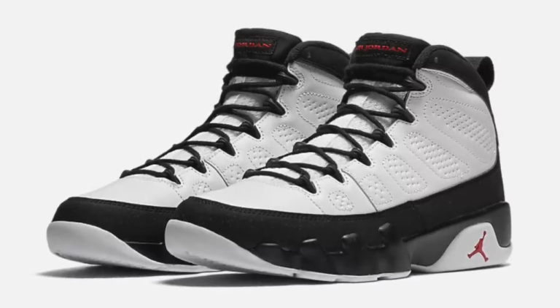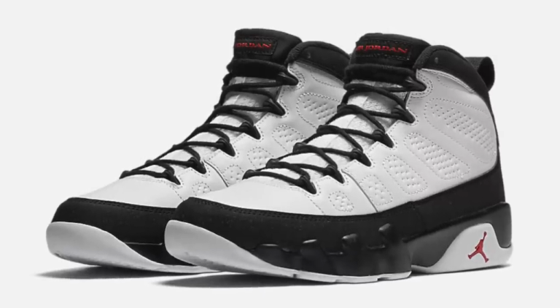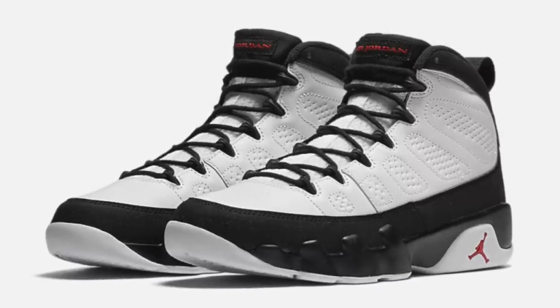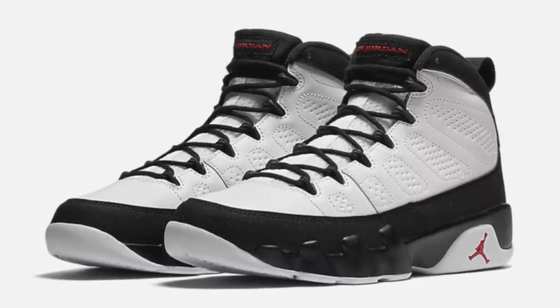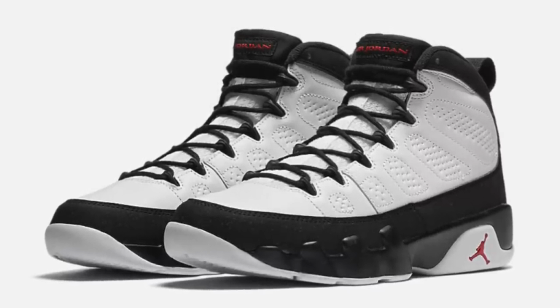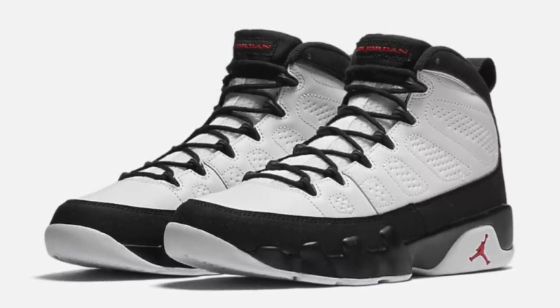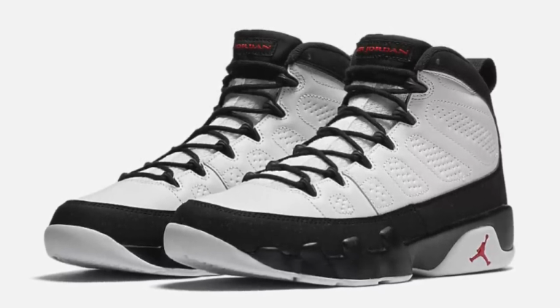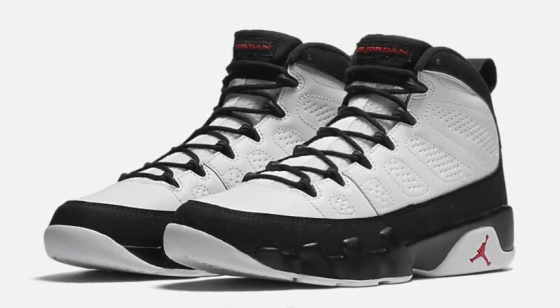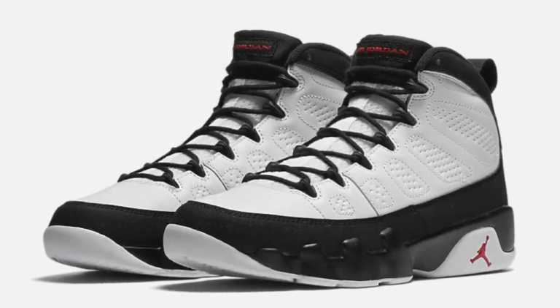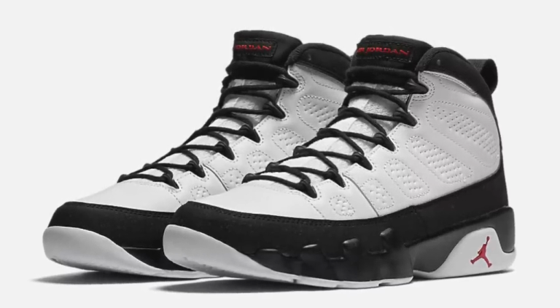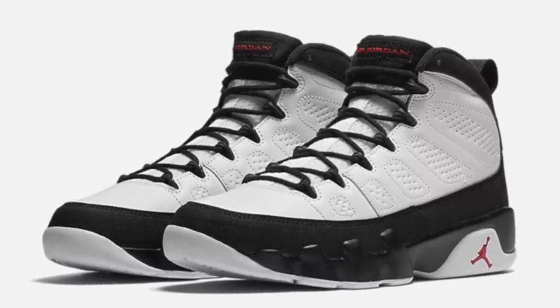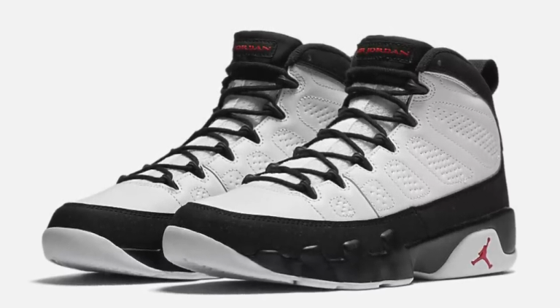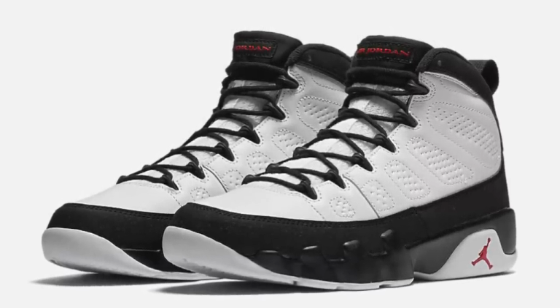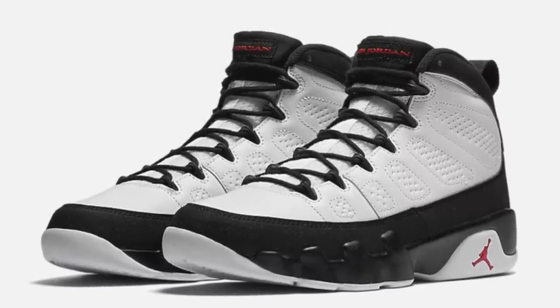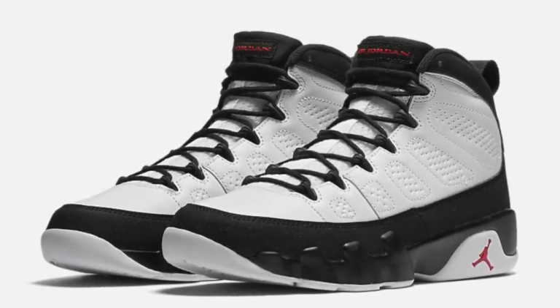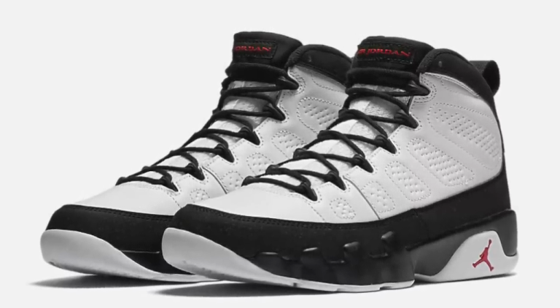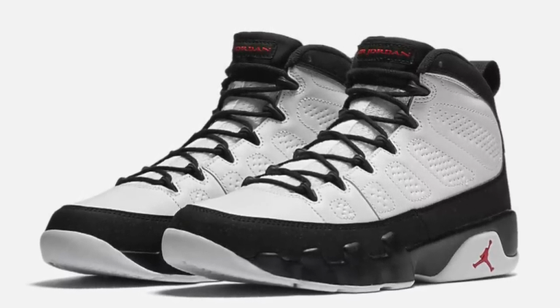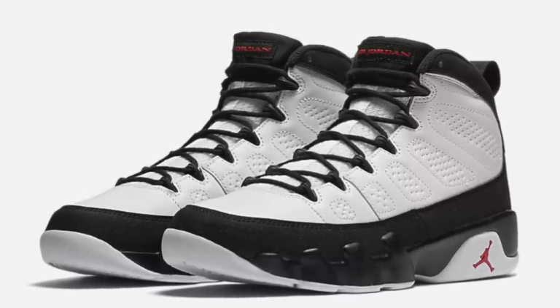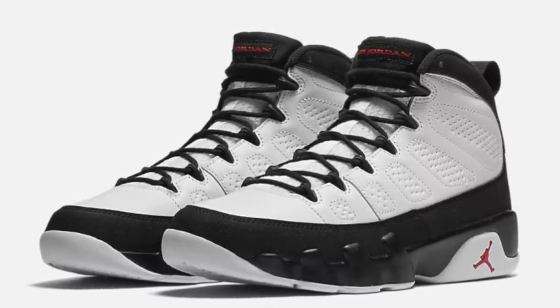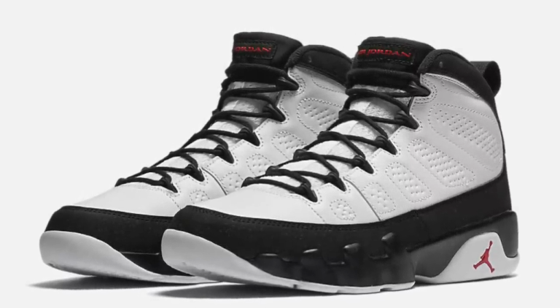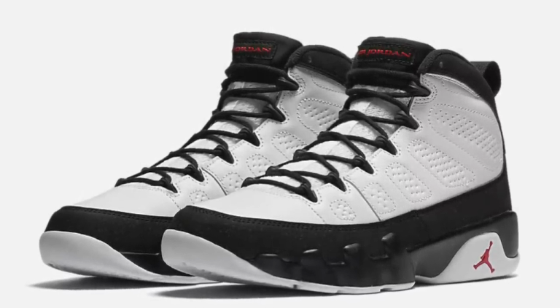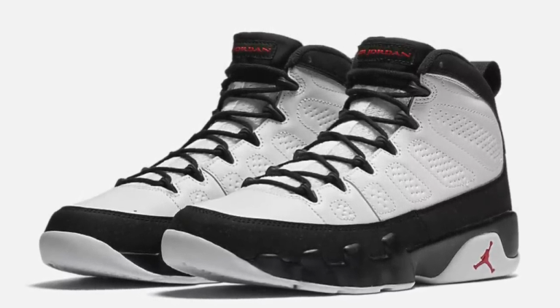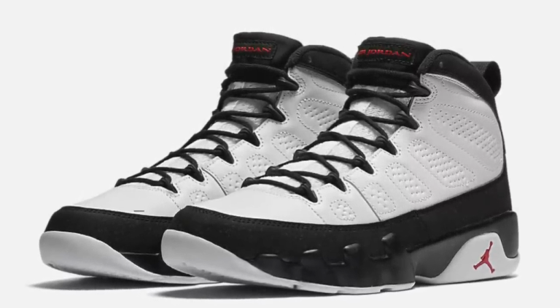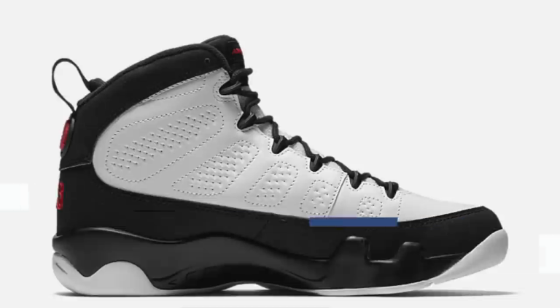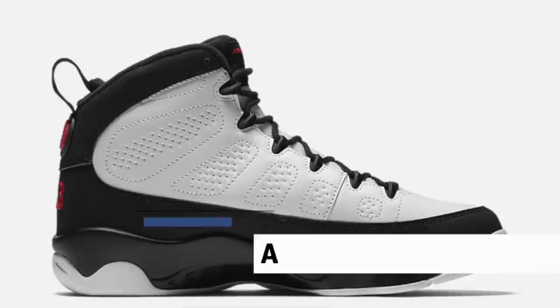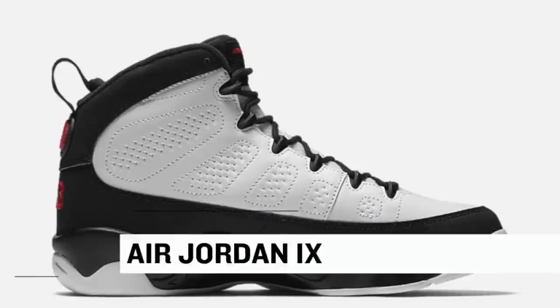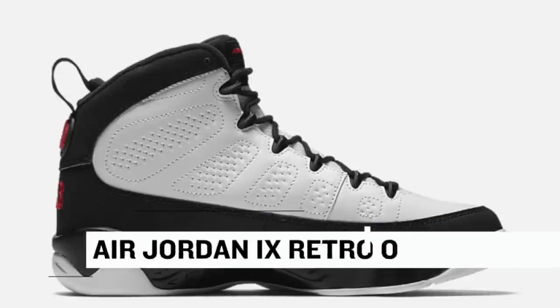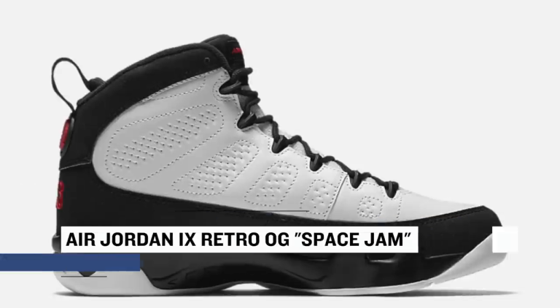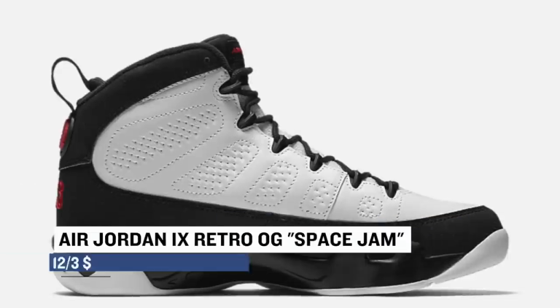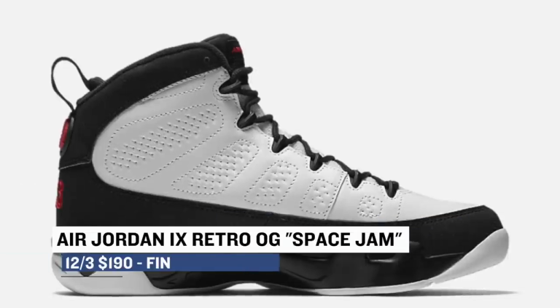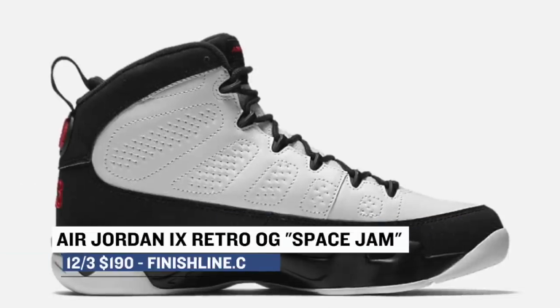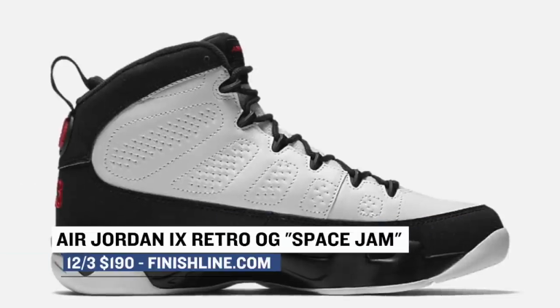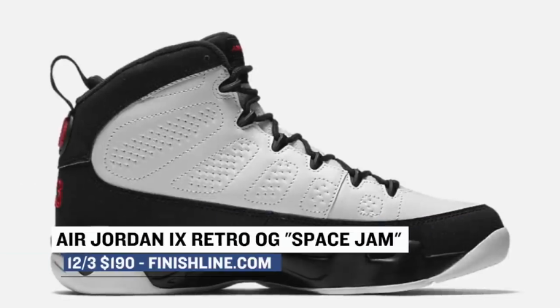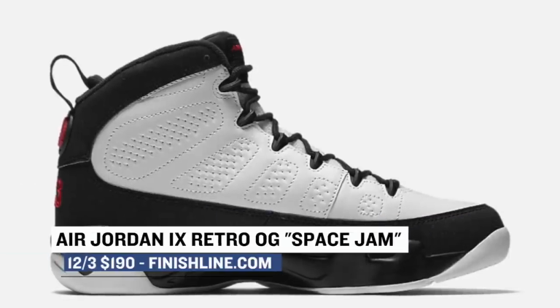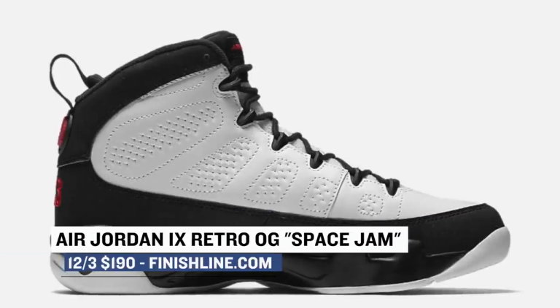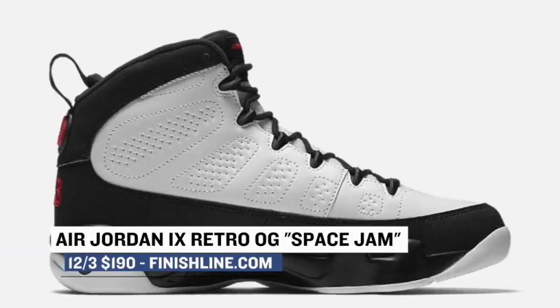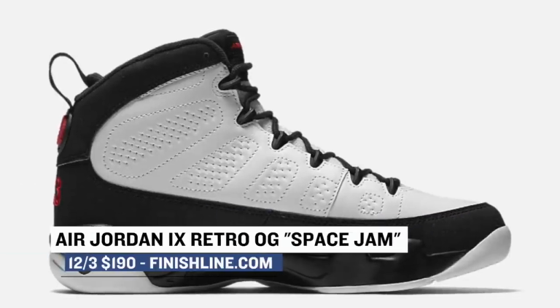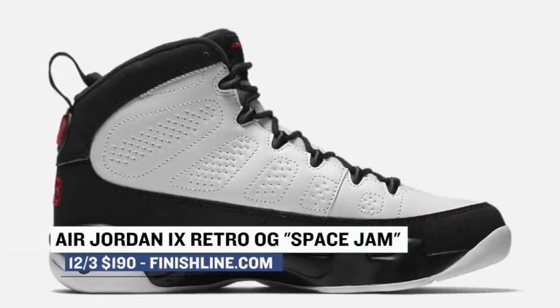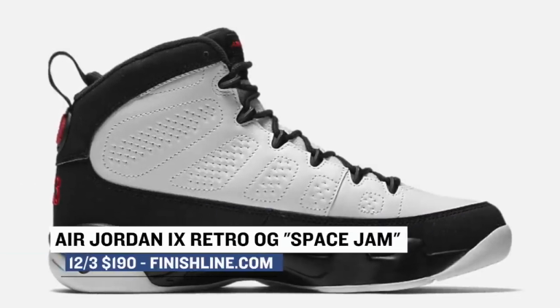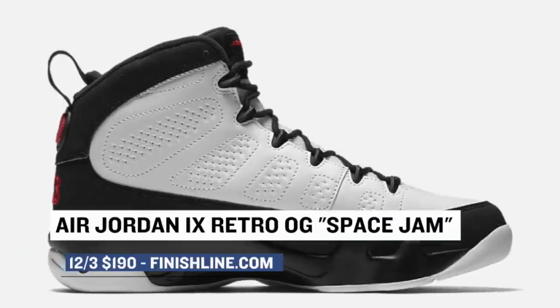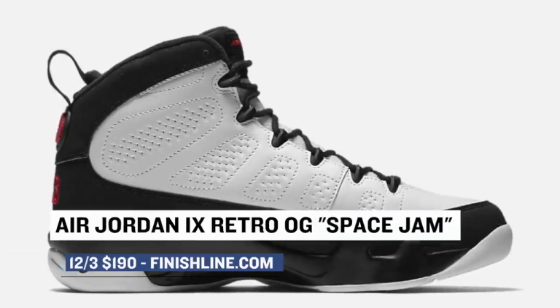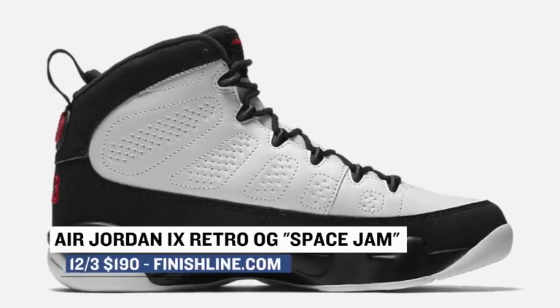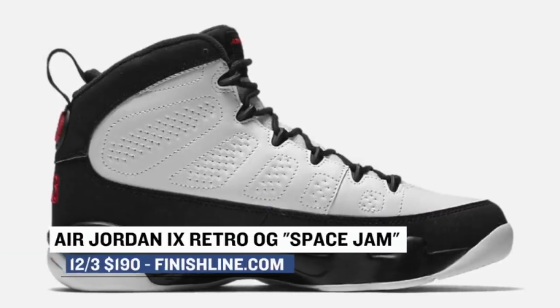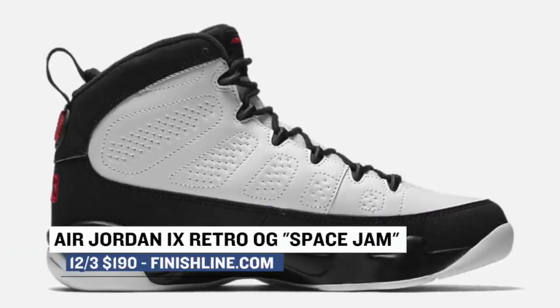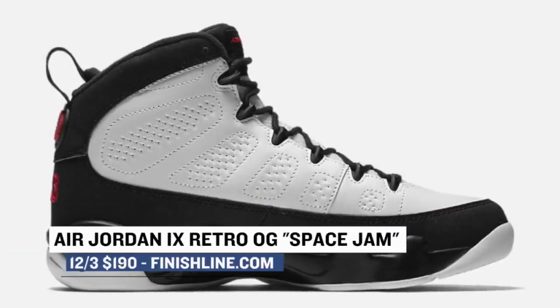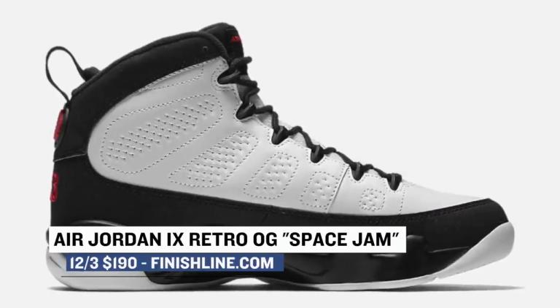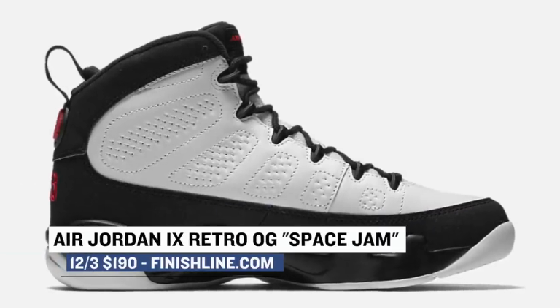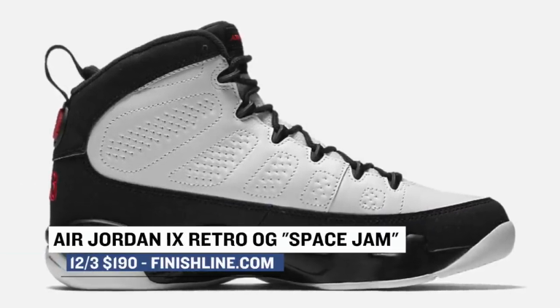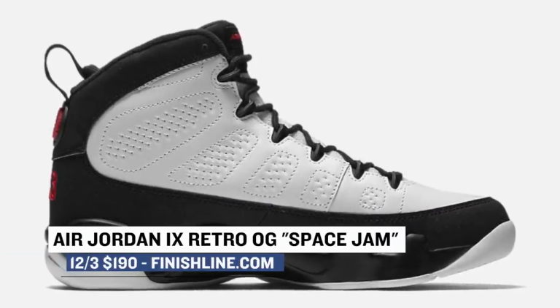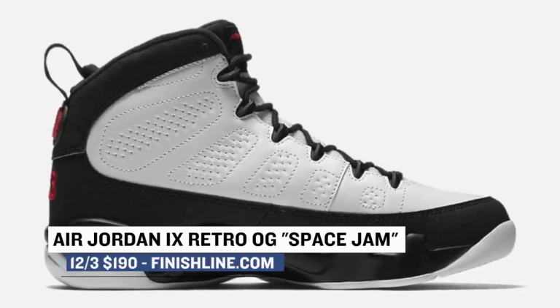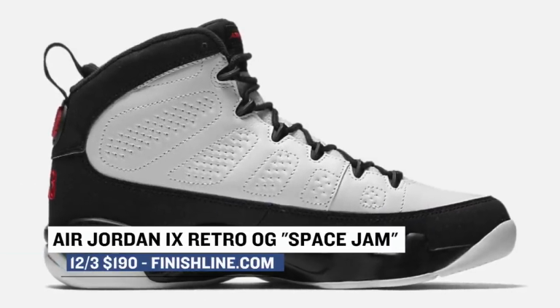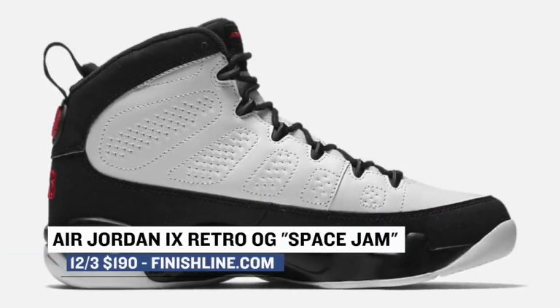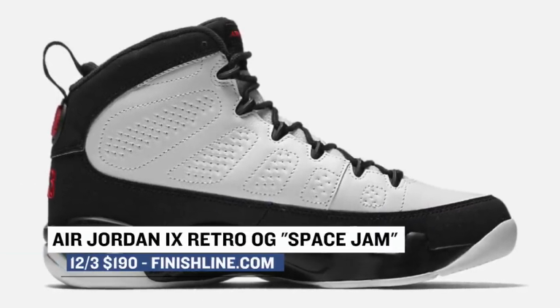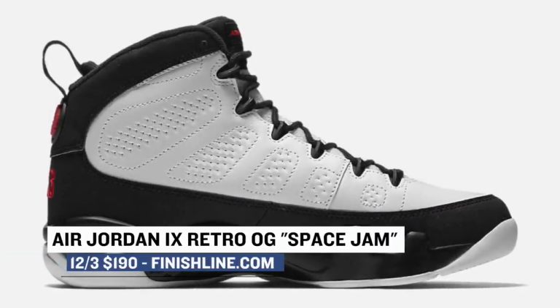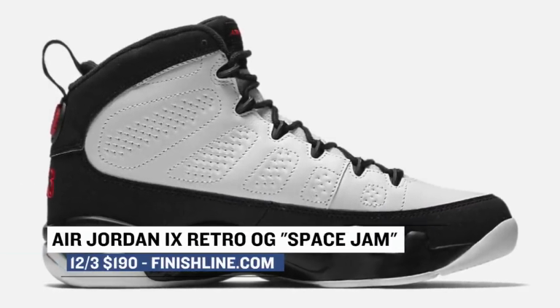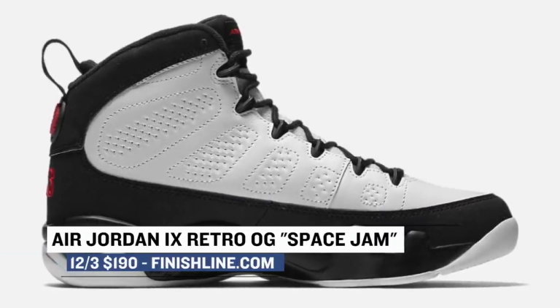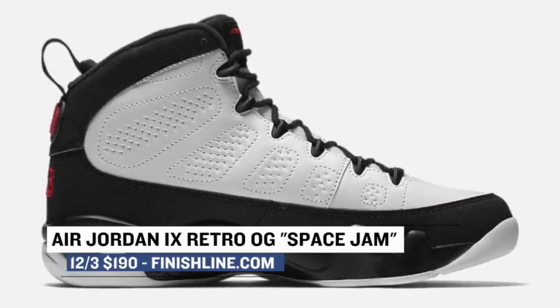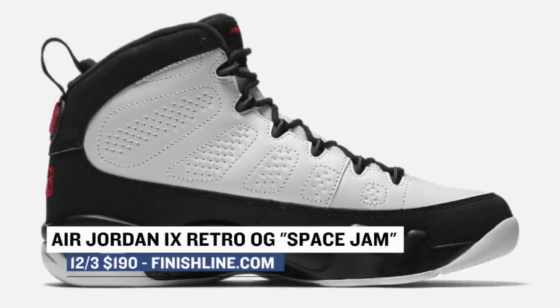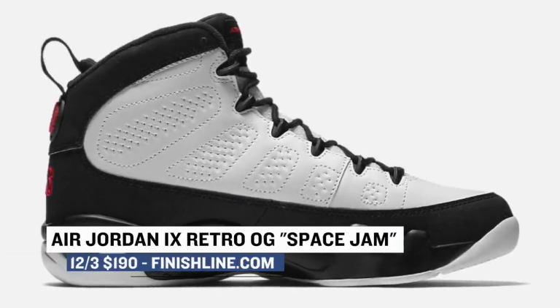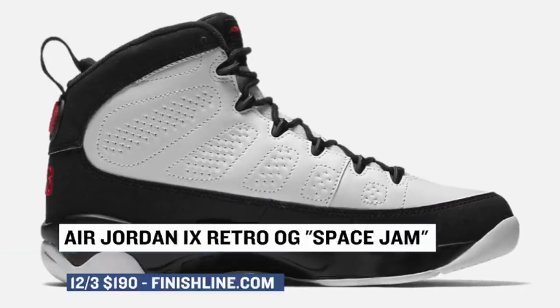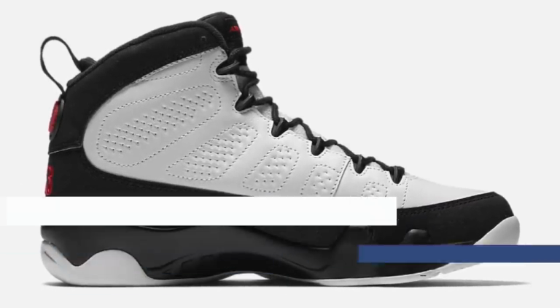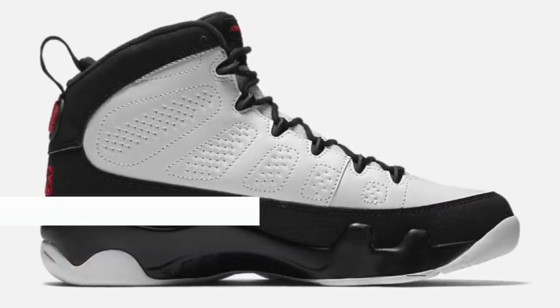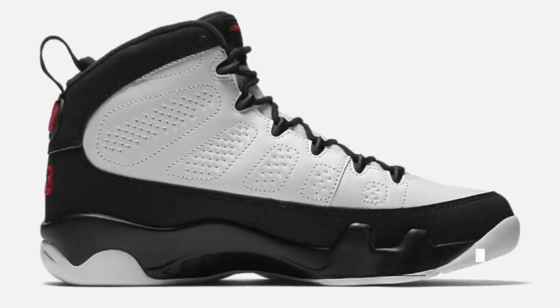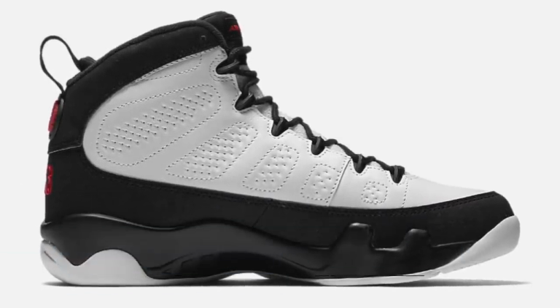Finally, the Air Jordan 9 Retro OG — this is the same colorway that Michael wore in the Space Jam practice session. You can grab those over at Finish Line for $190 on Saturday as well.